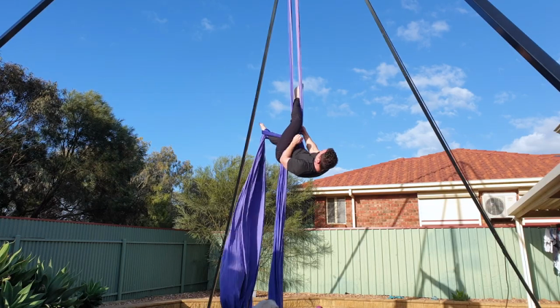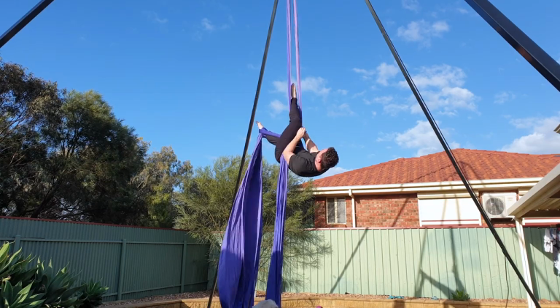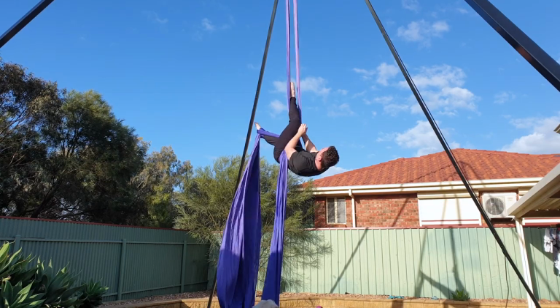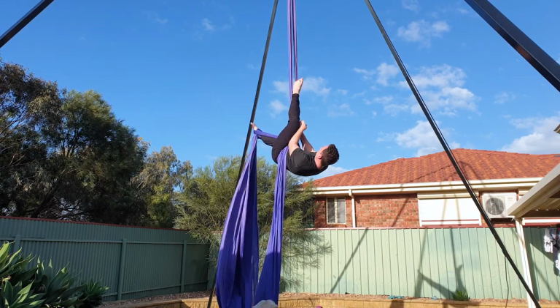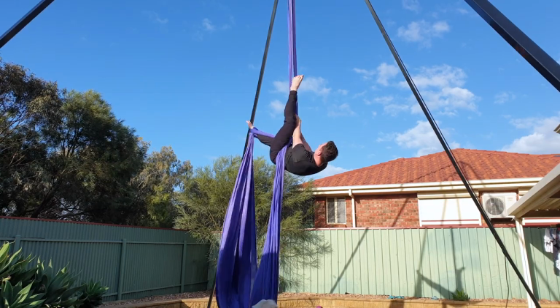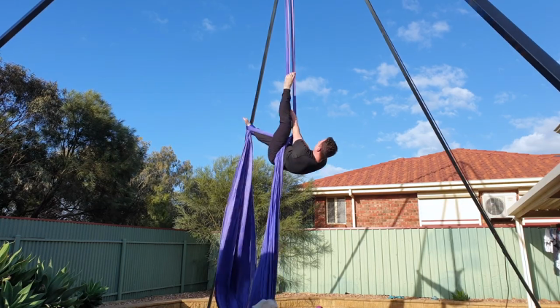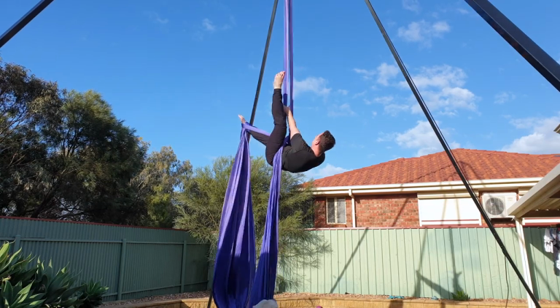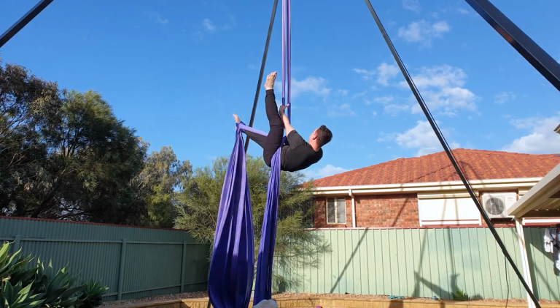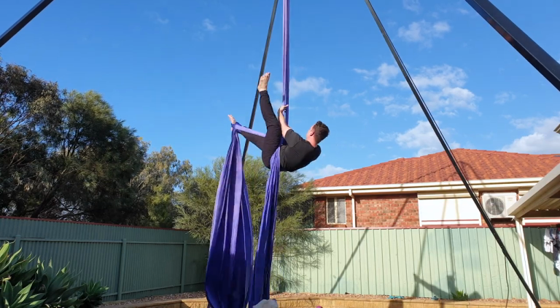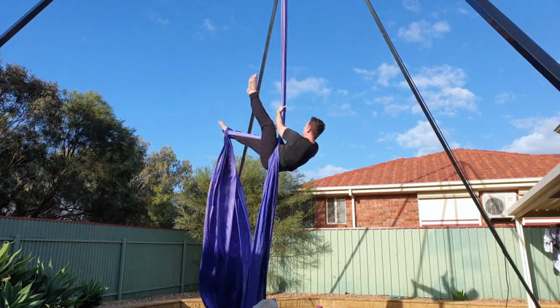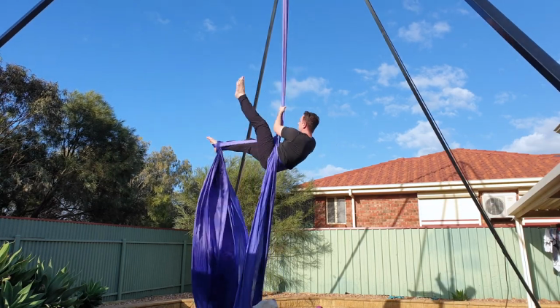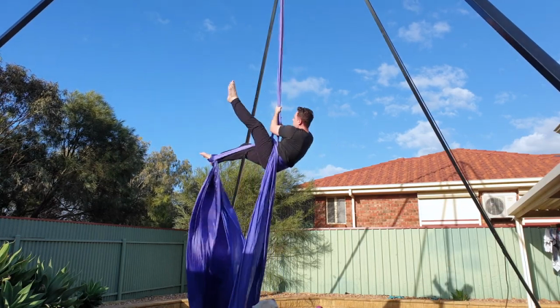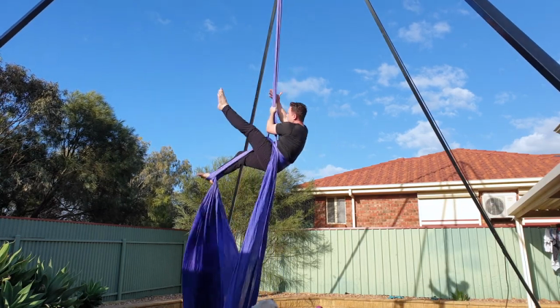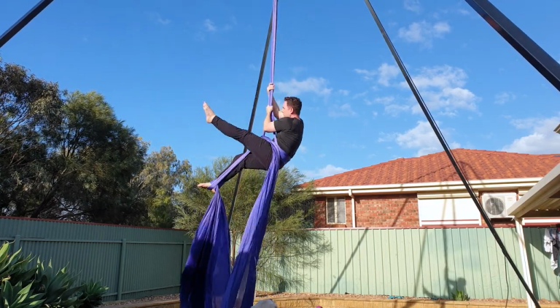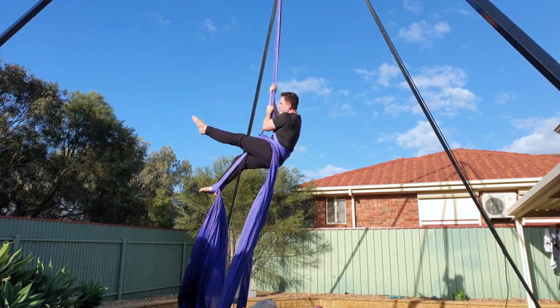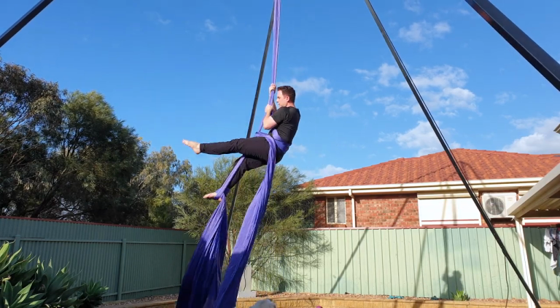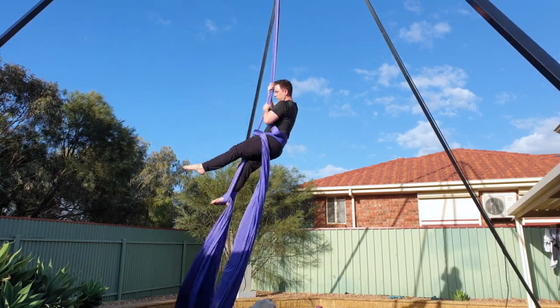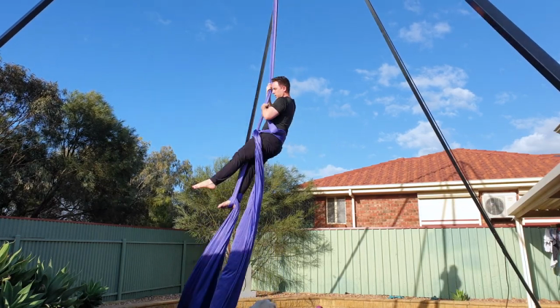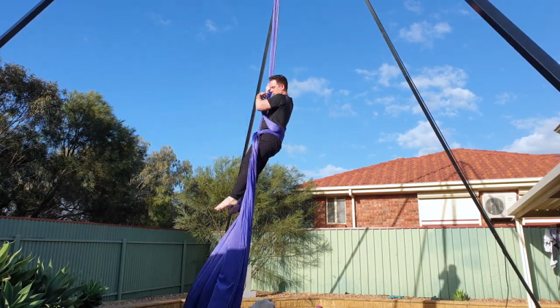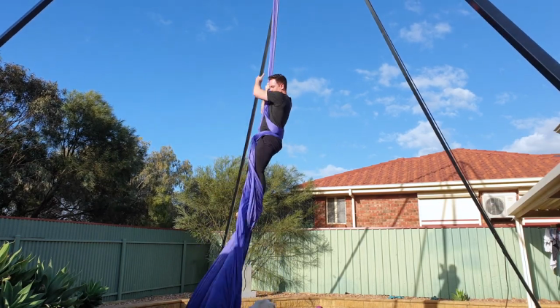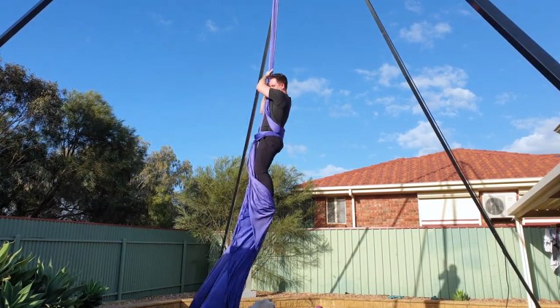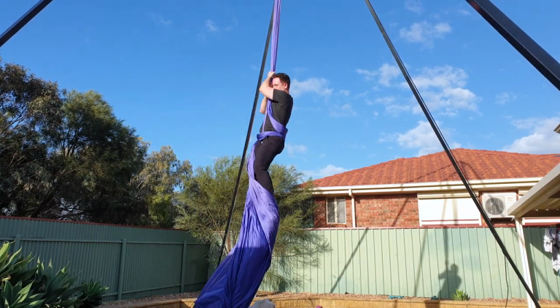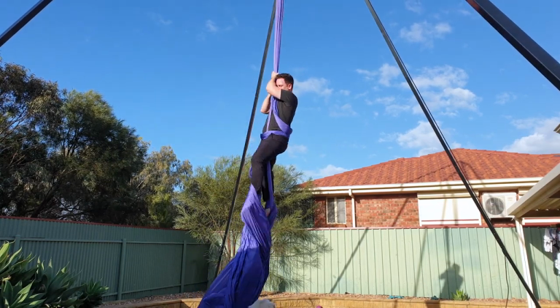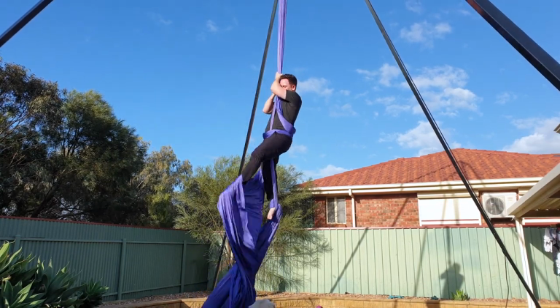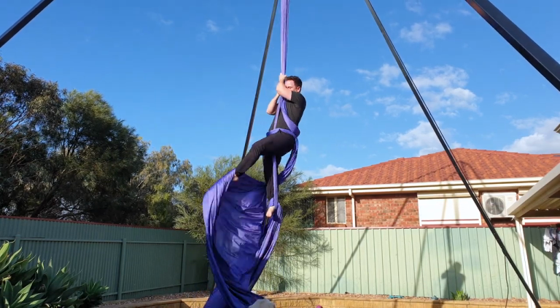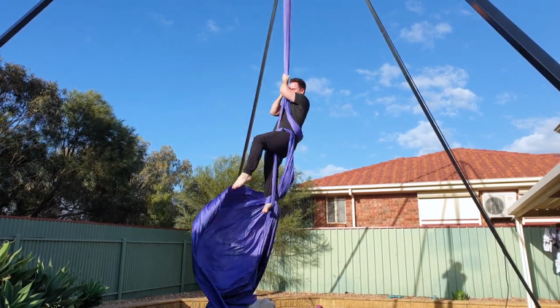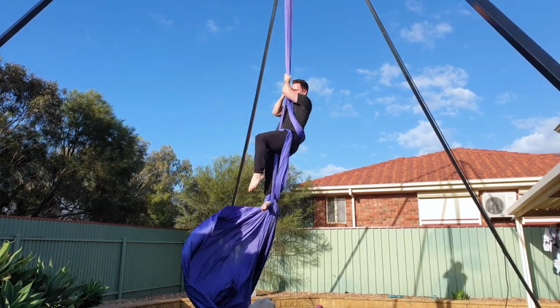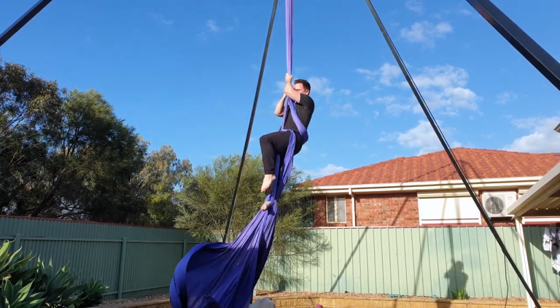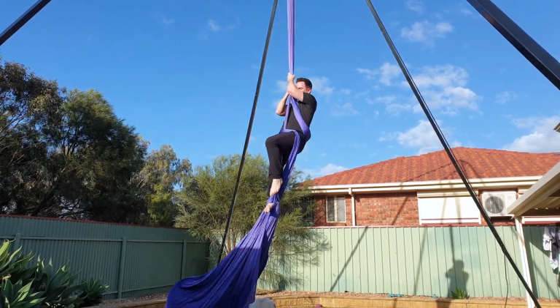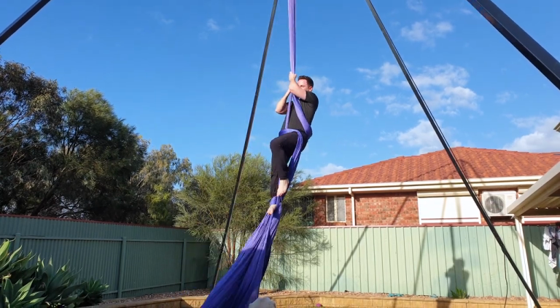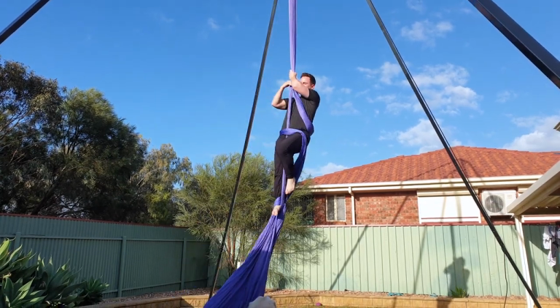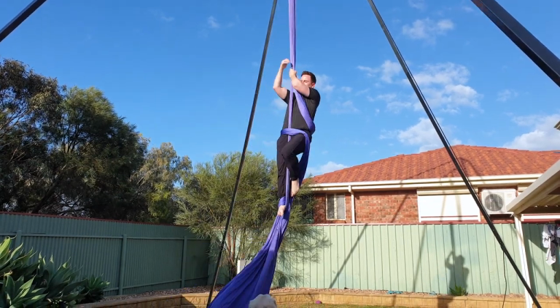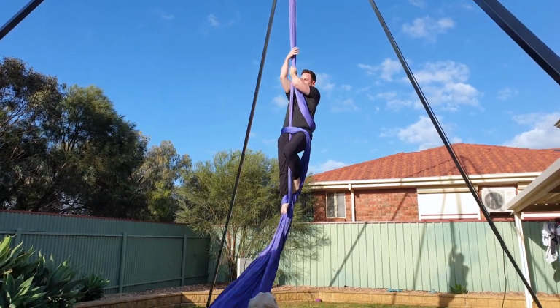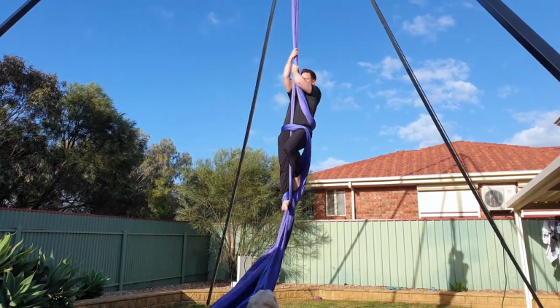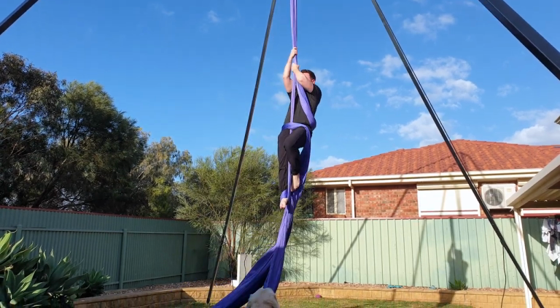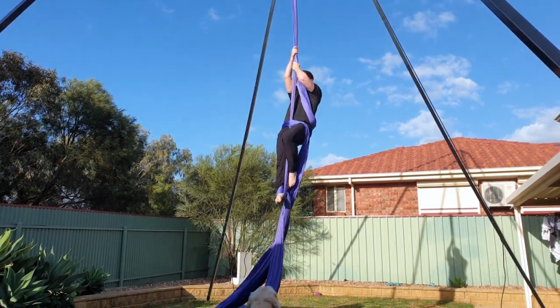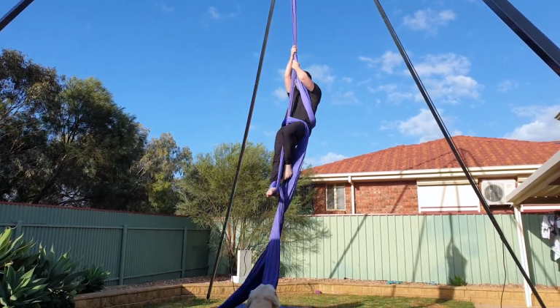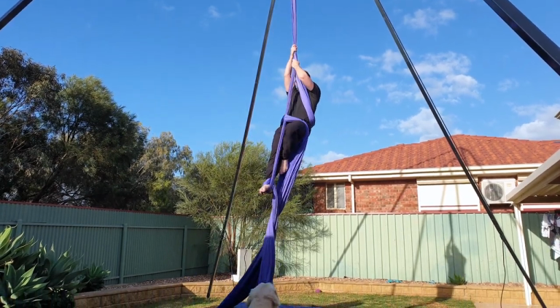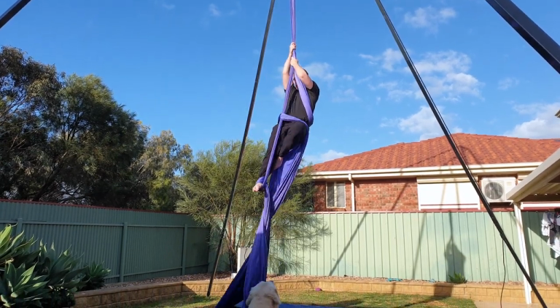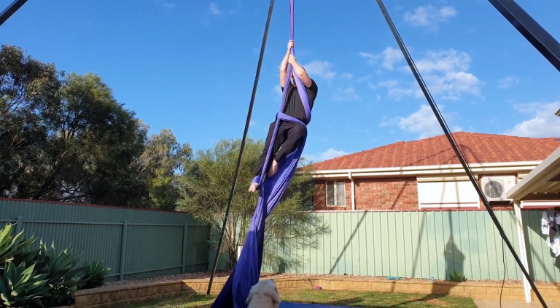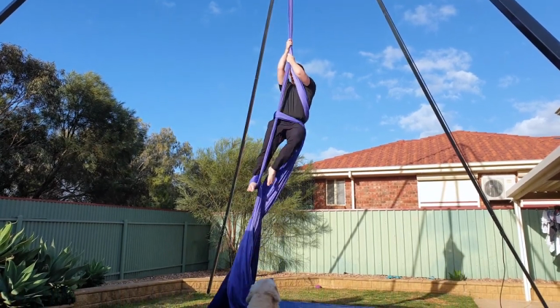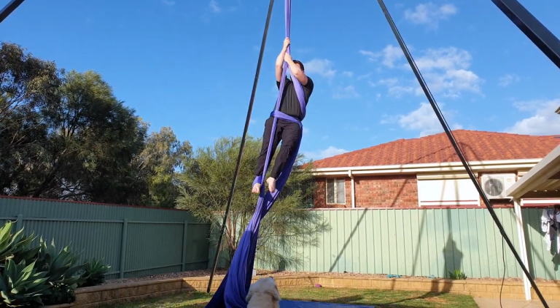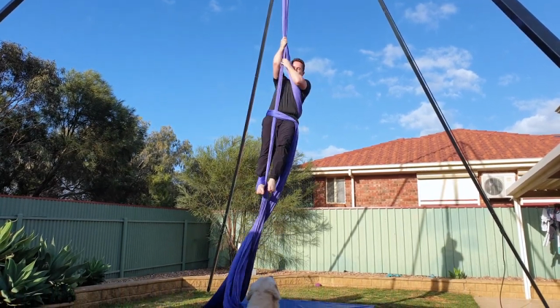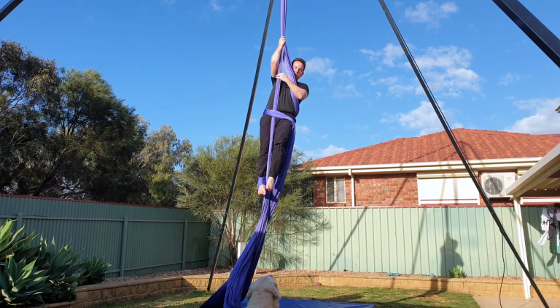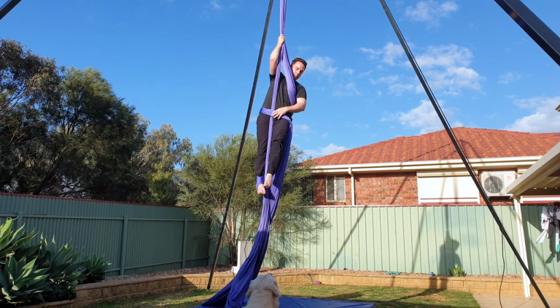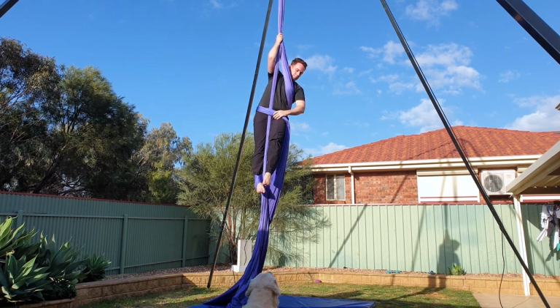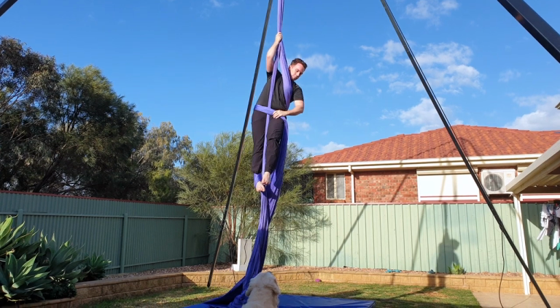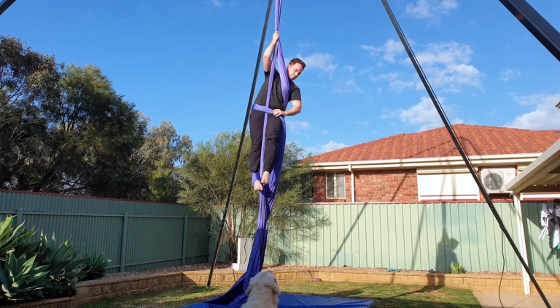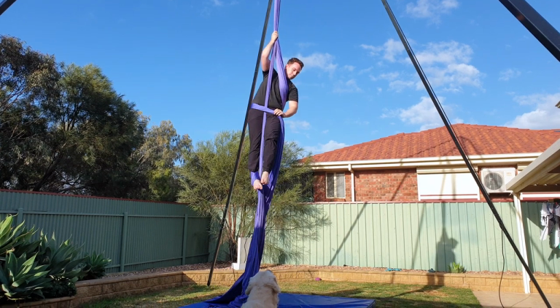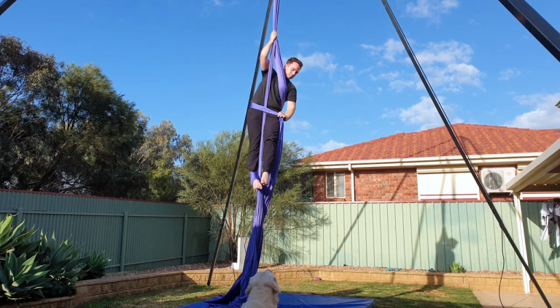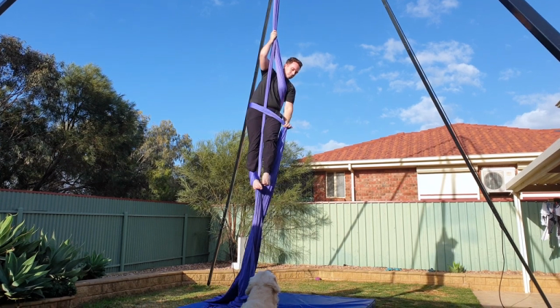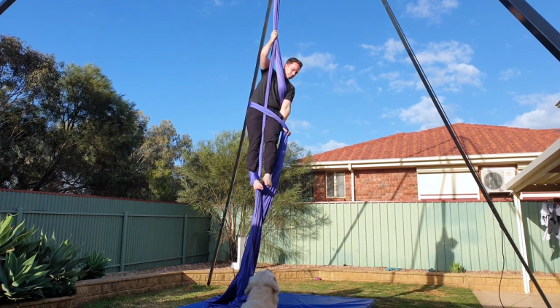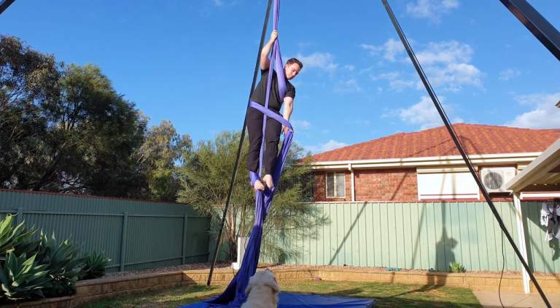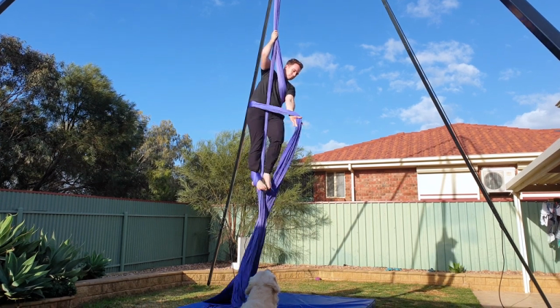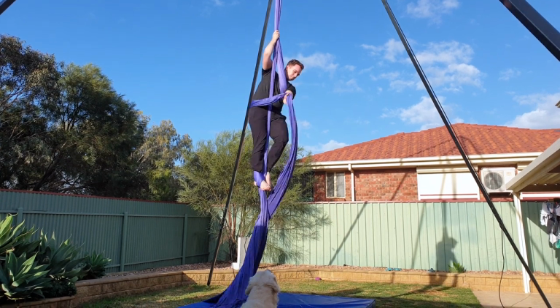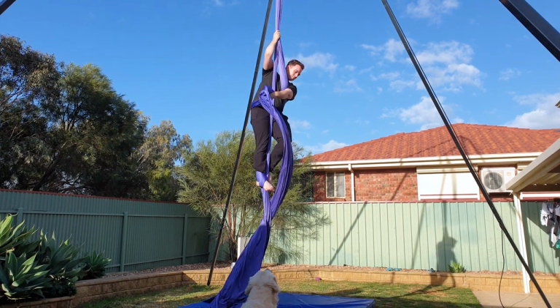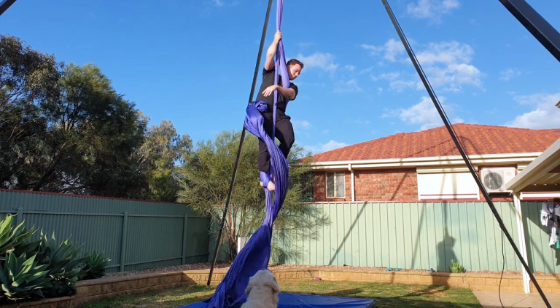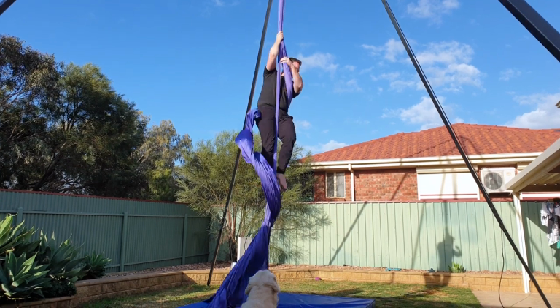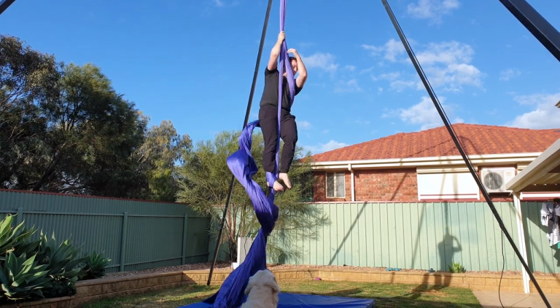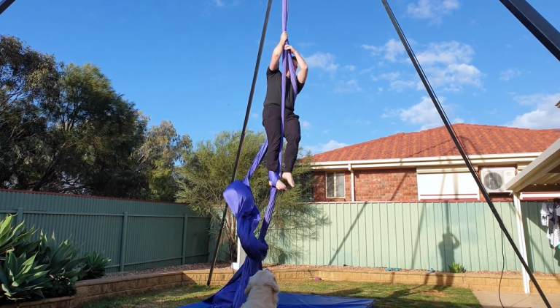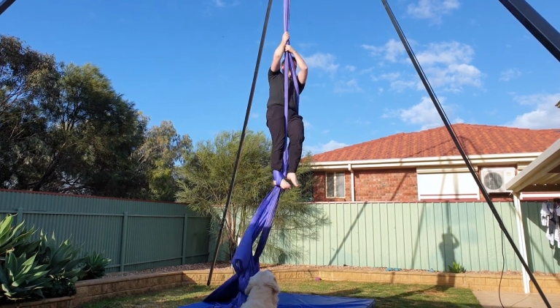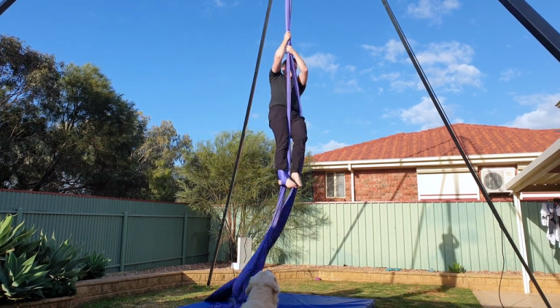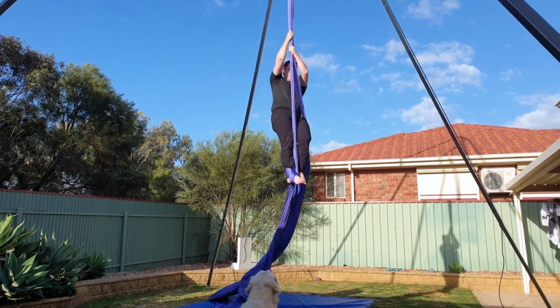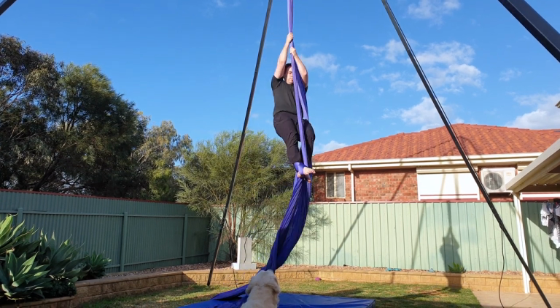To exit, reach up to the poles, unhook your left knee, let the silks unravel, kick your footlock off and then come back to a climb.